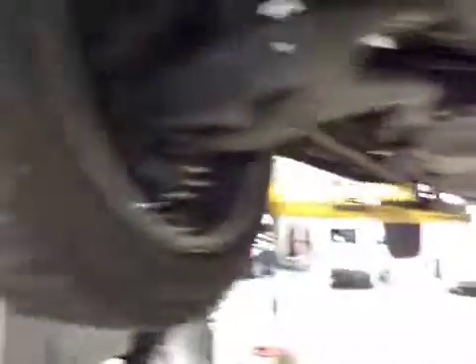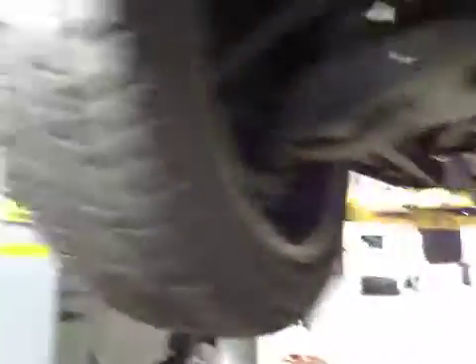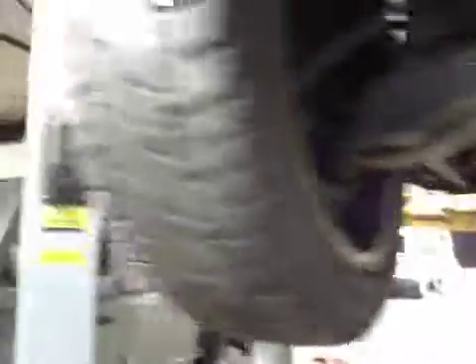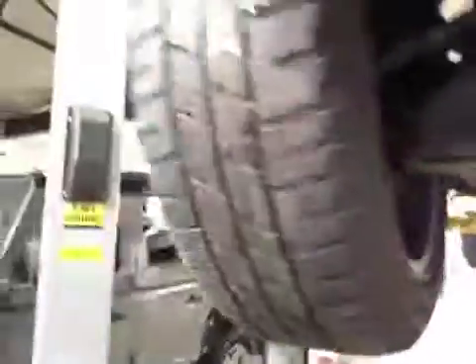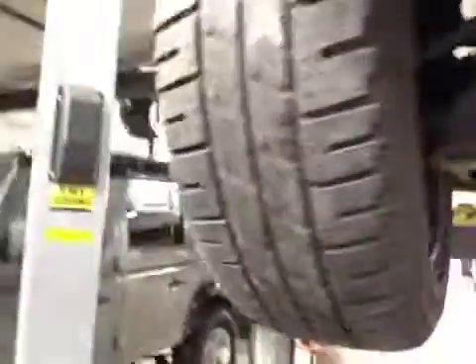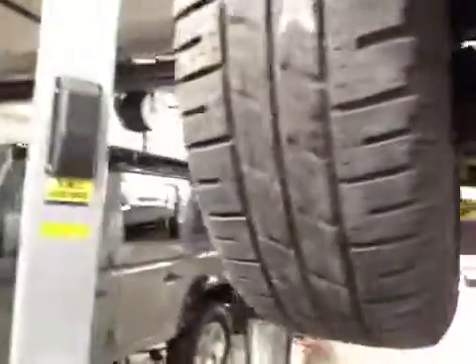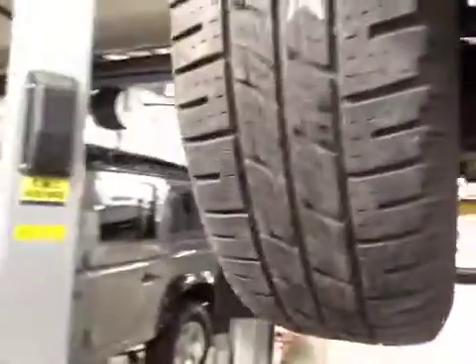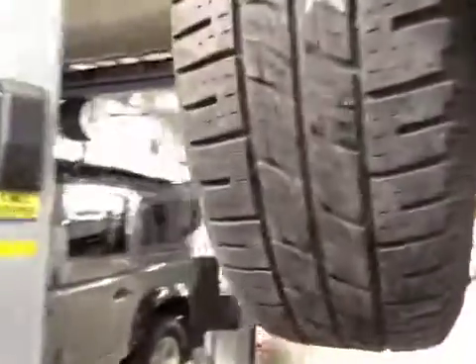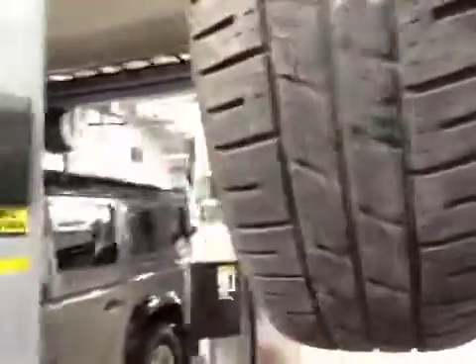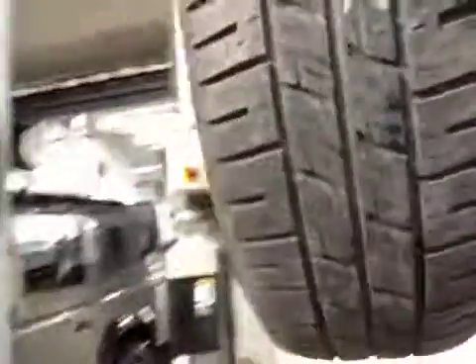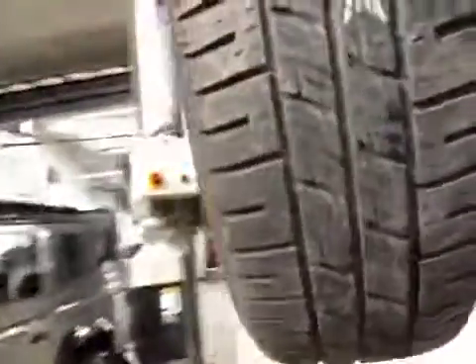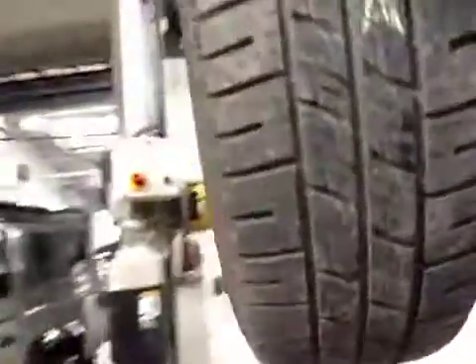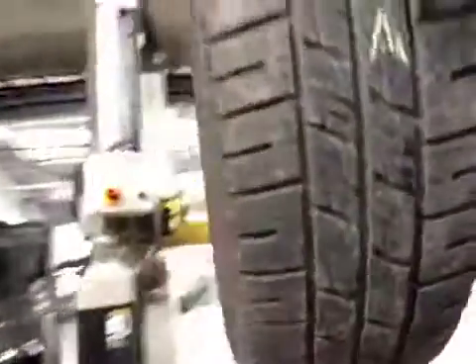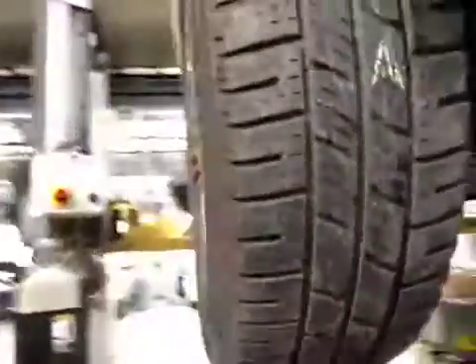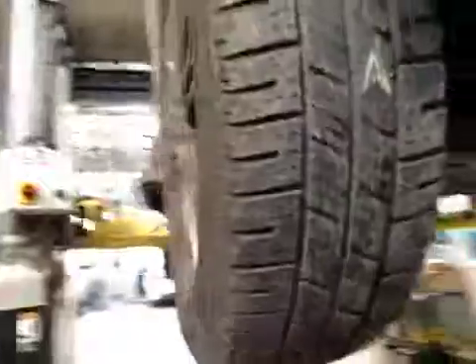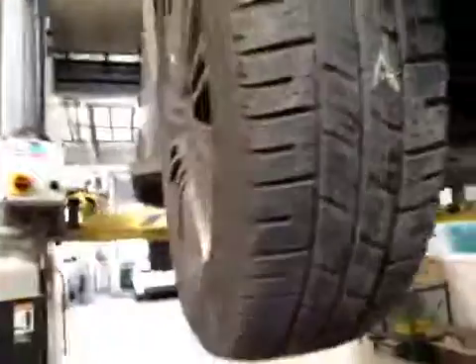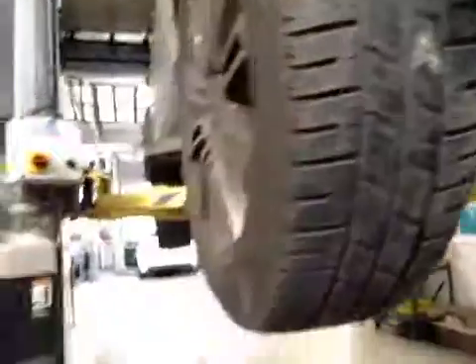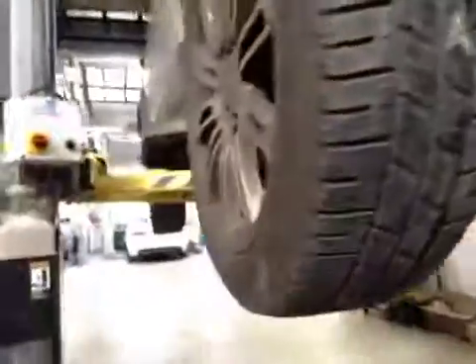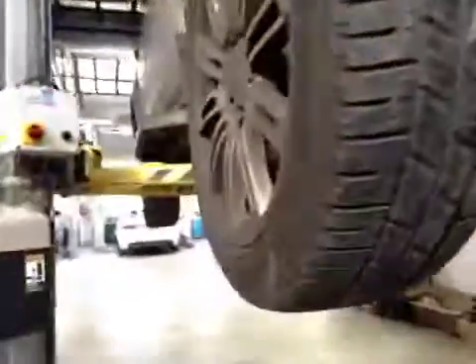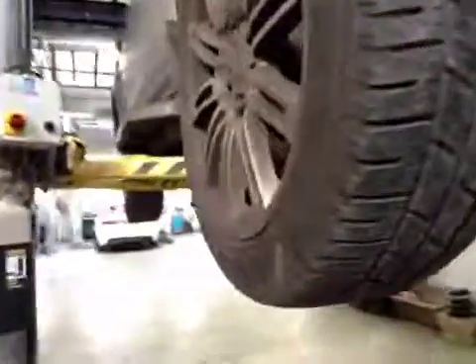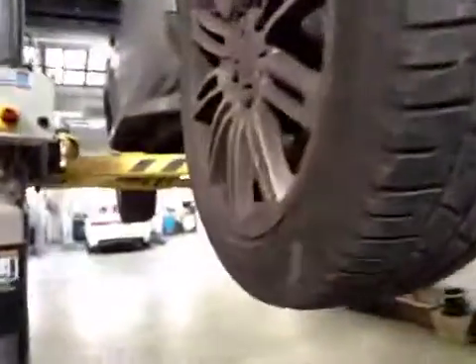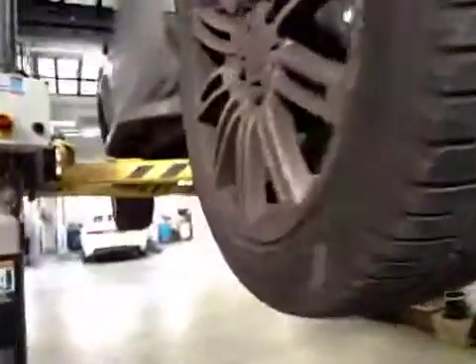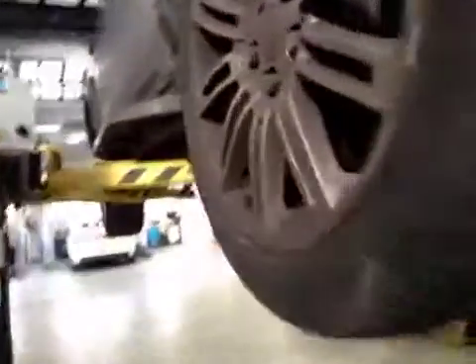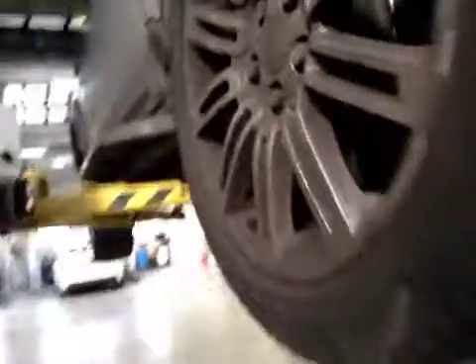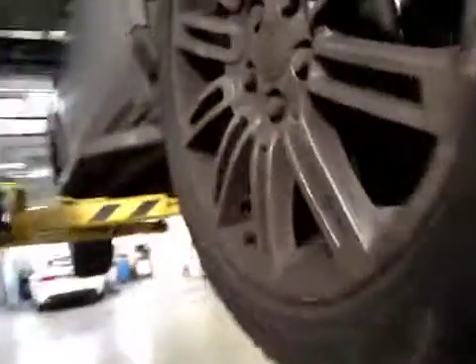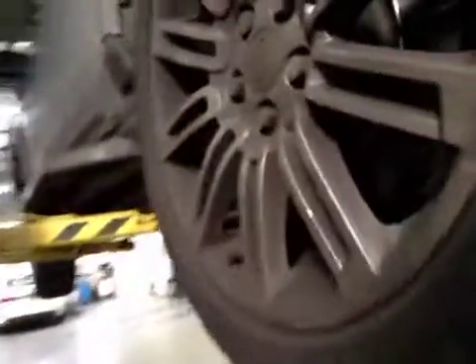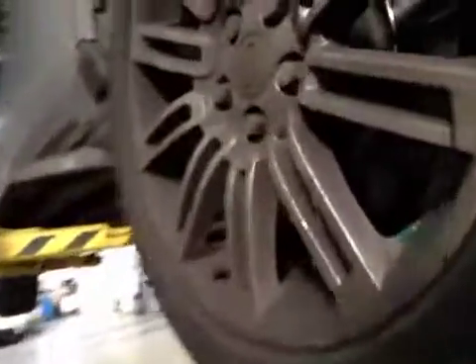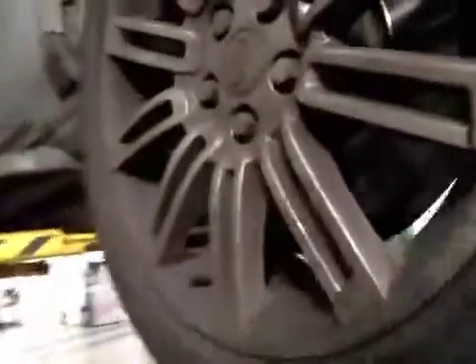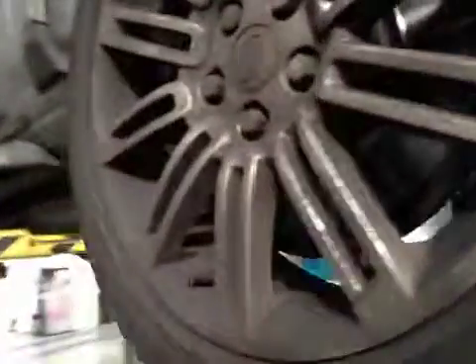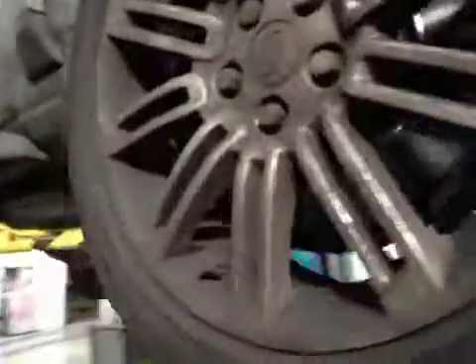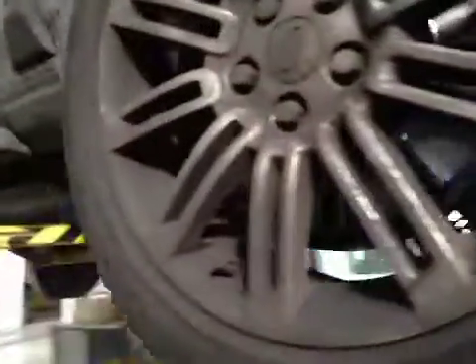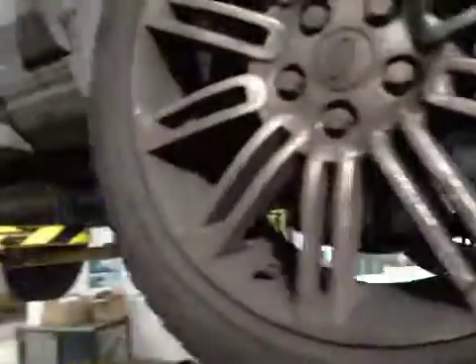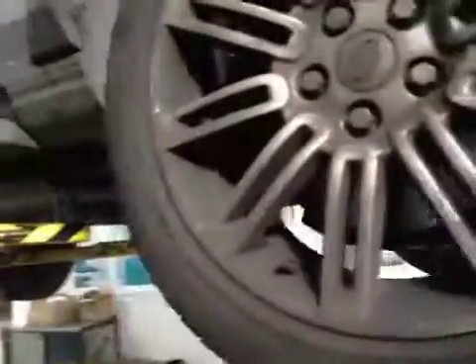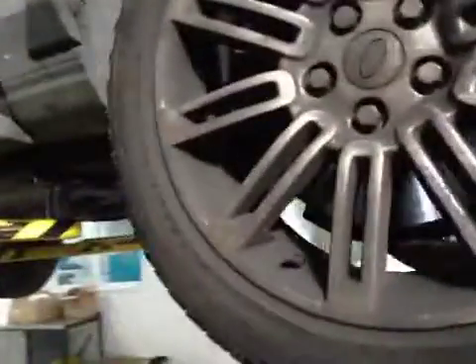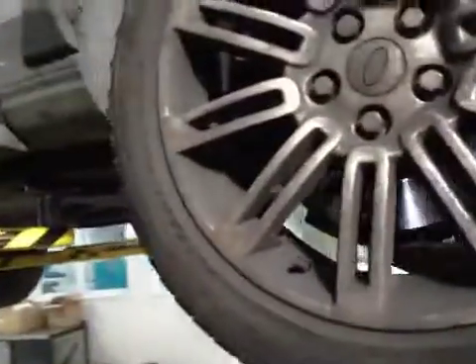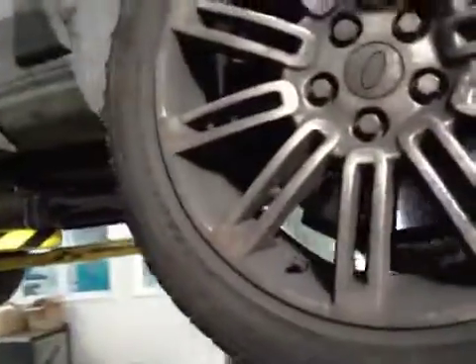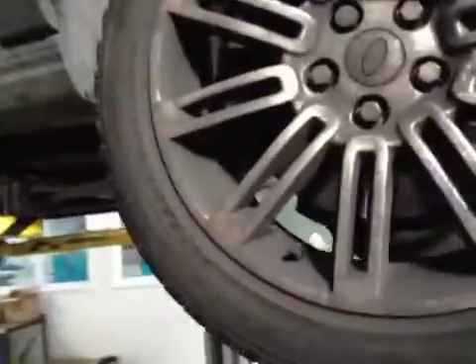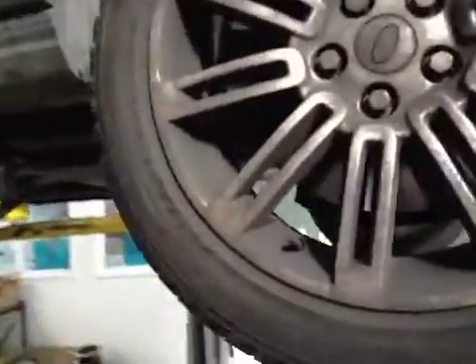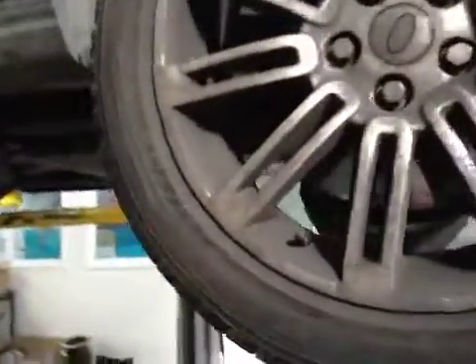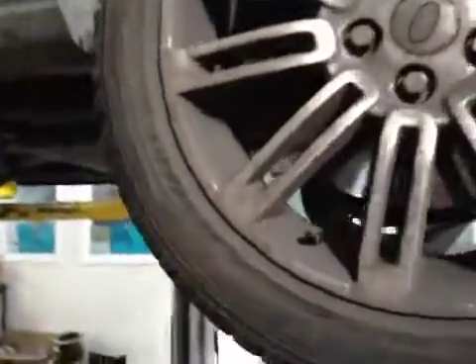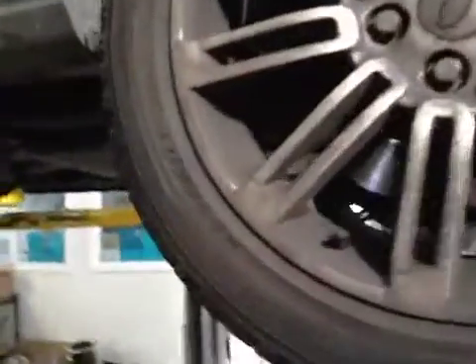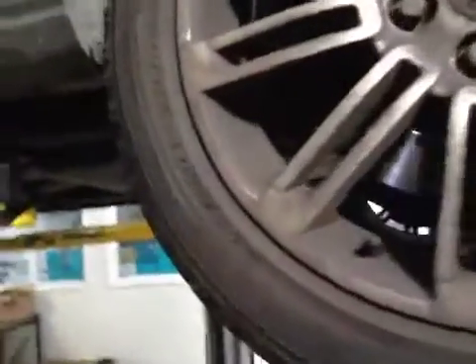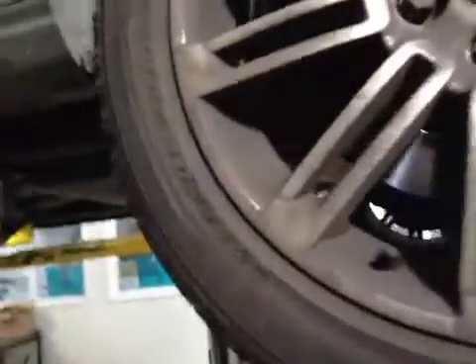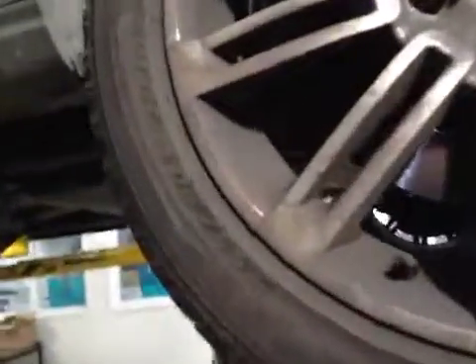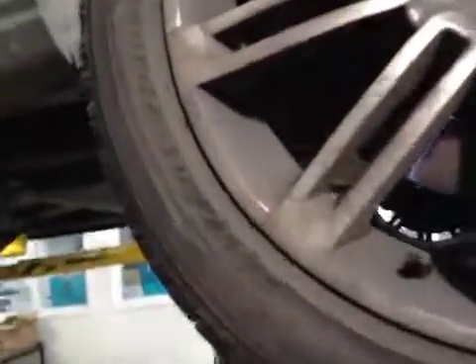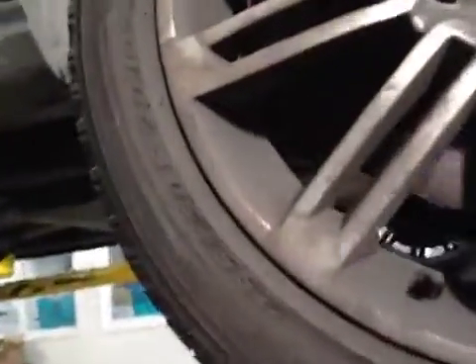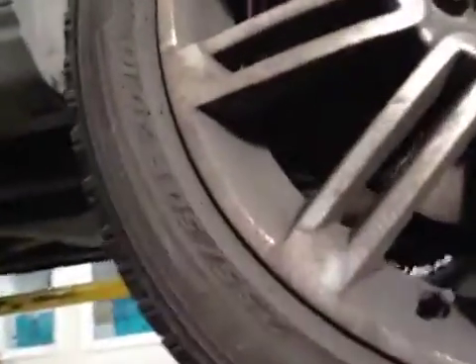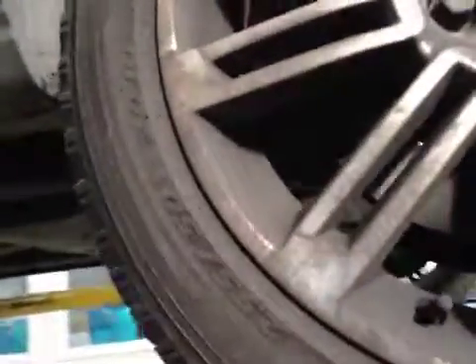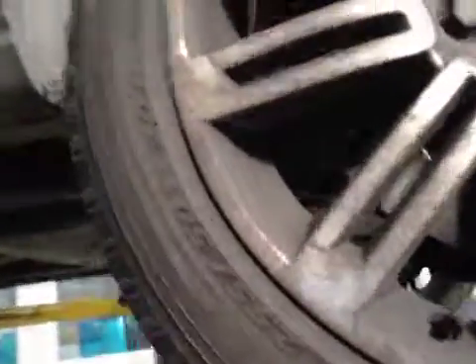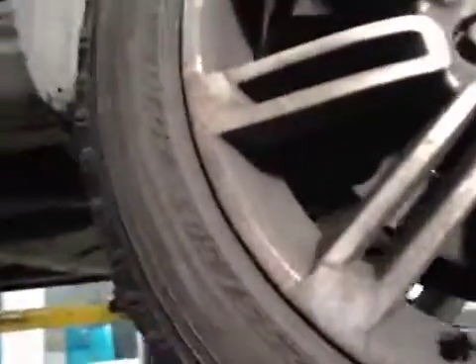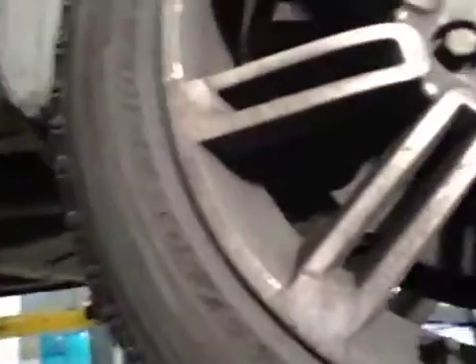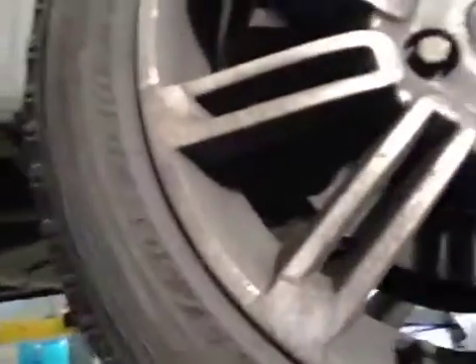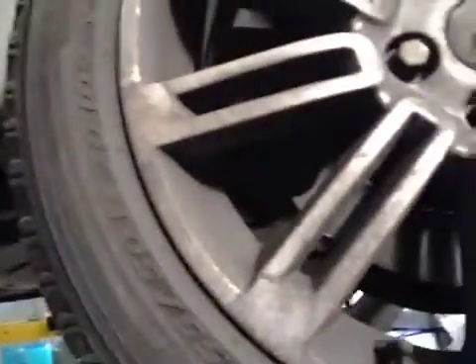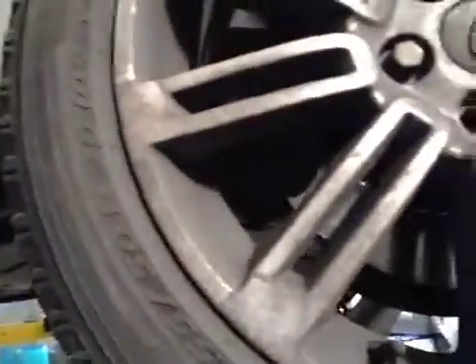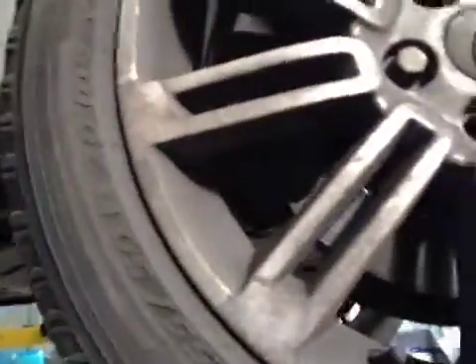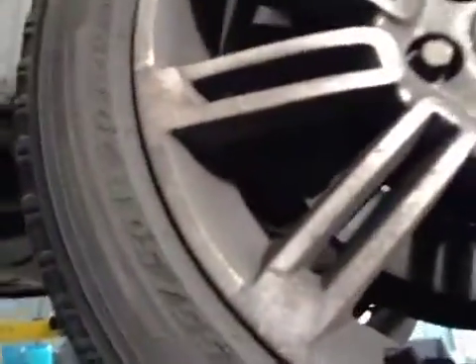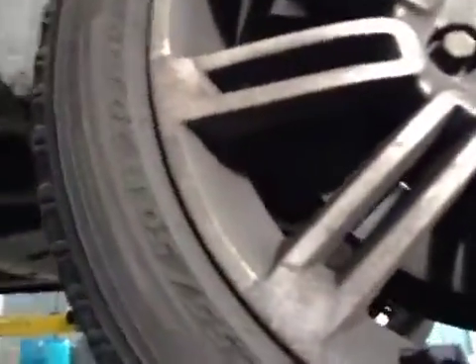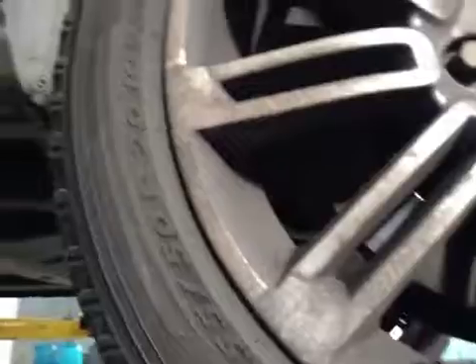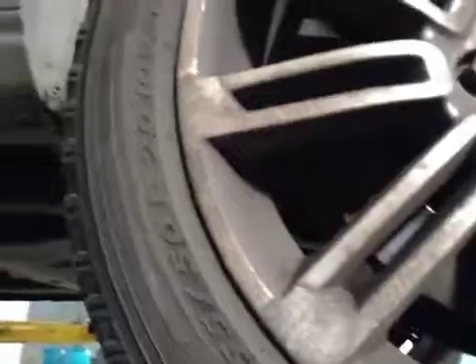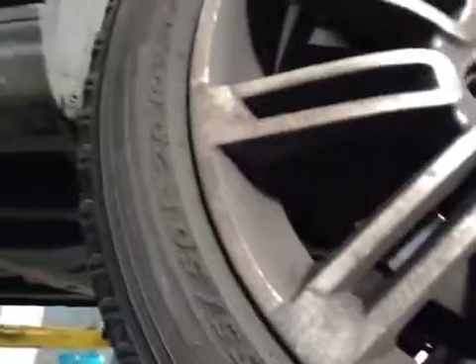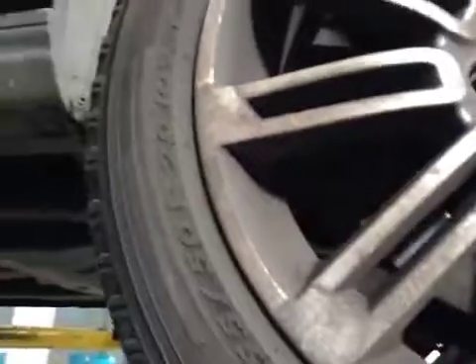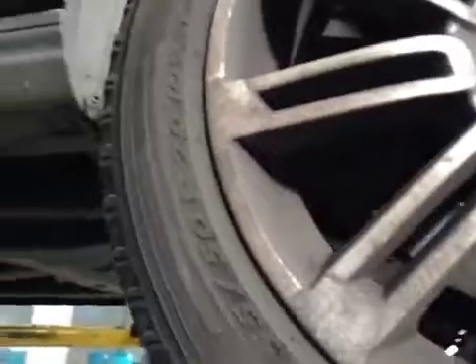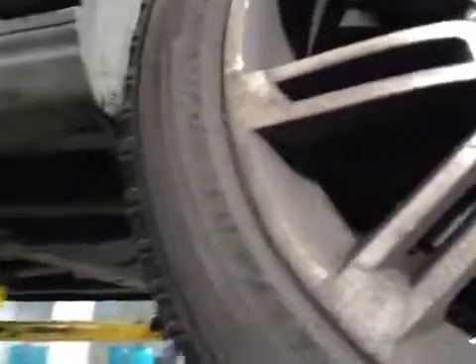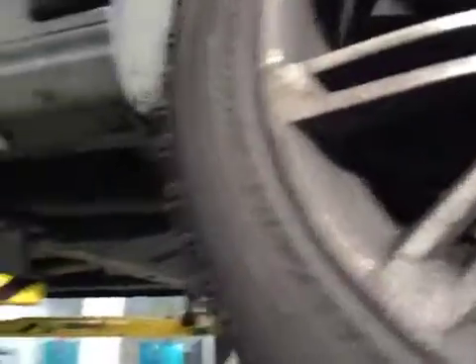Offside front tyre: tread and sidewalls now marked in amber. Offside front brake discs marked in amber — advise replacement for the next pad change. Offside front brake pads are good.